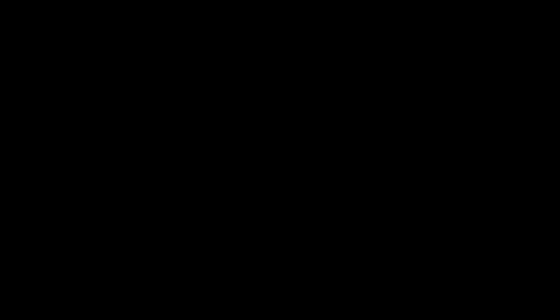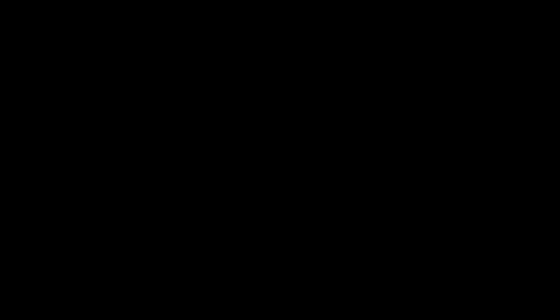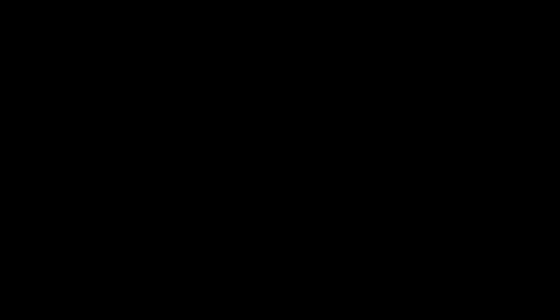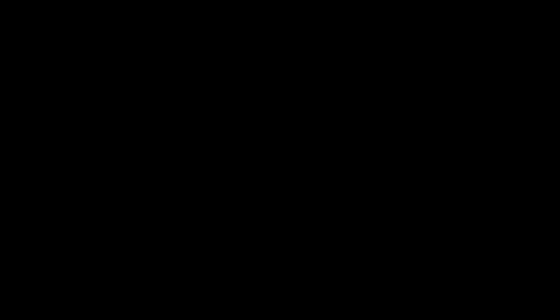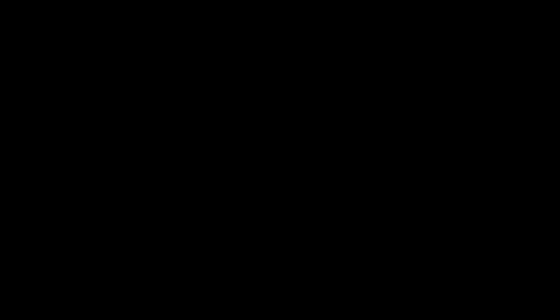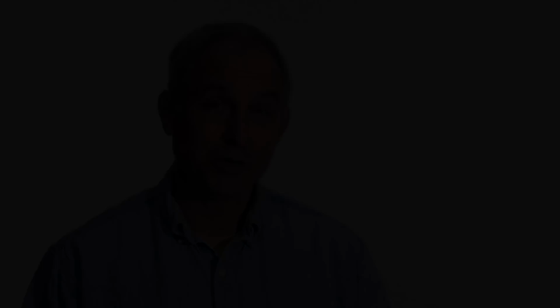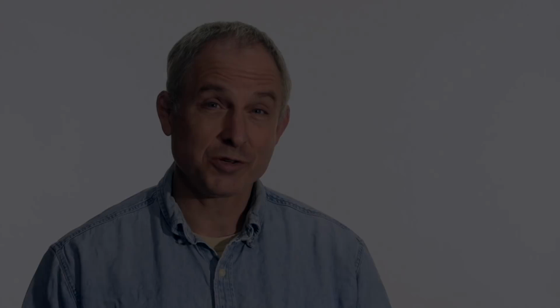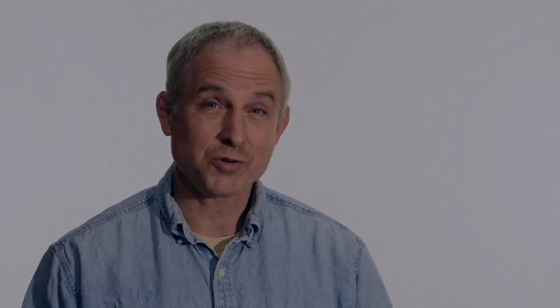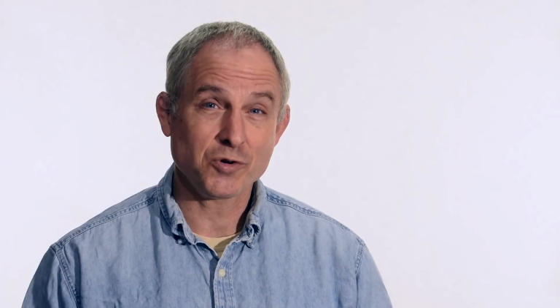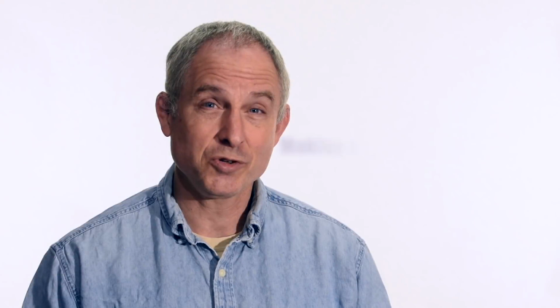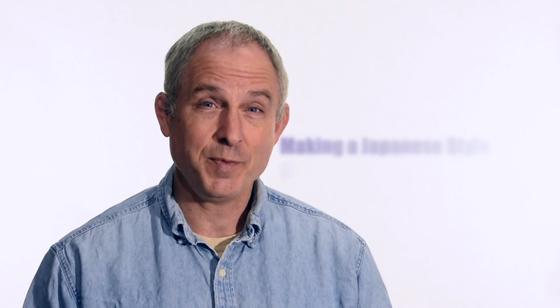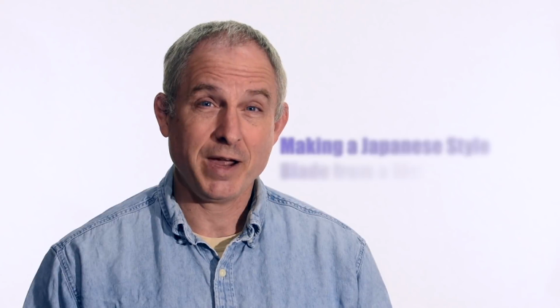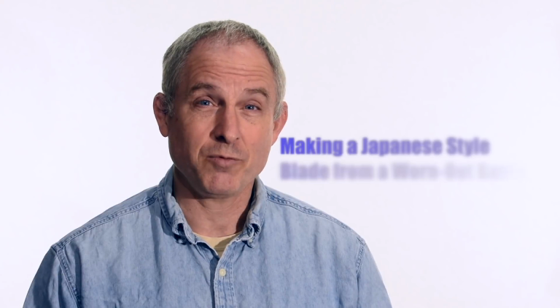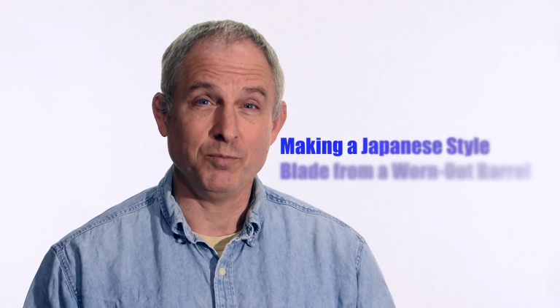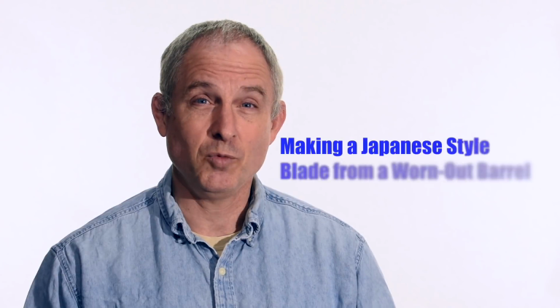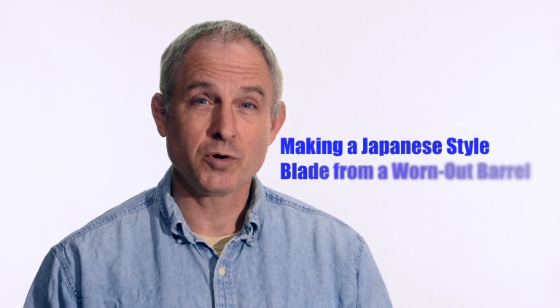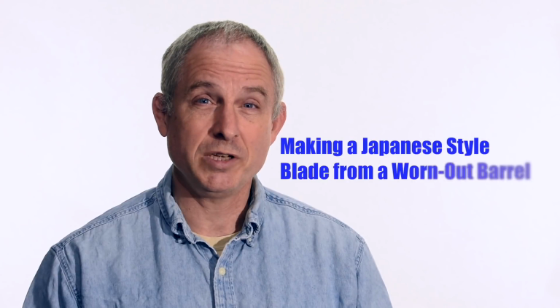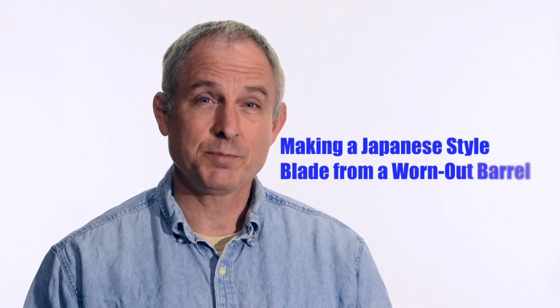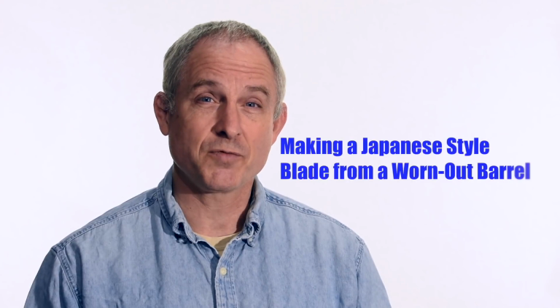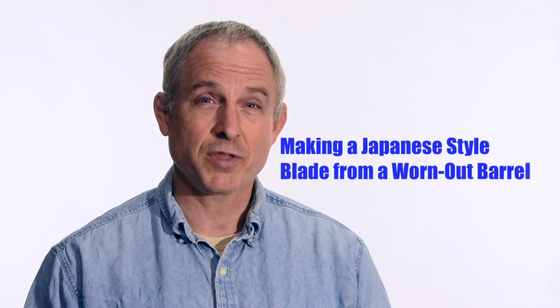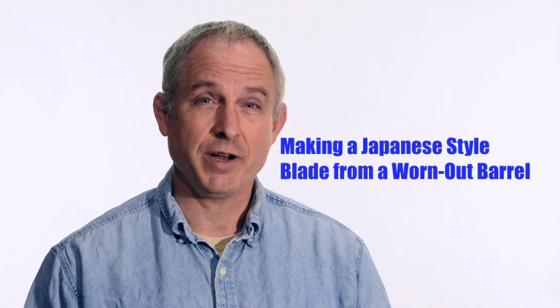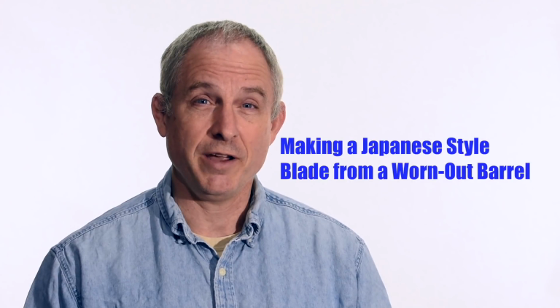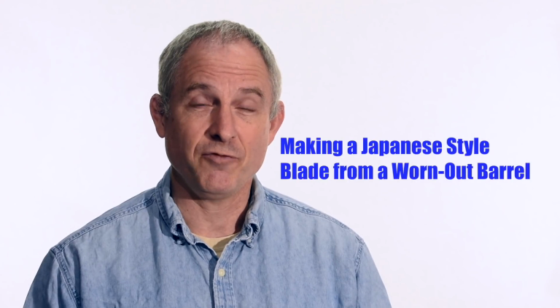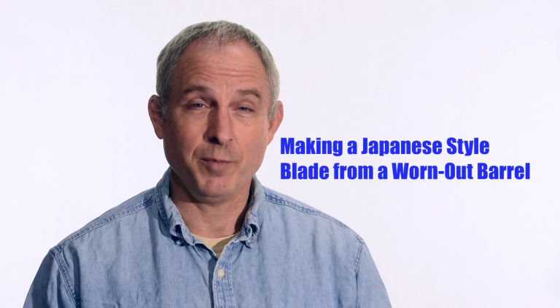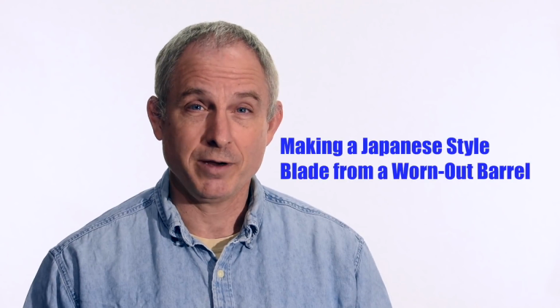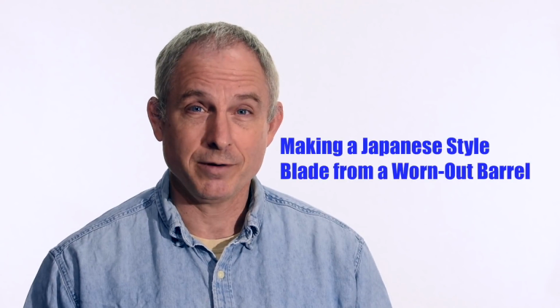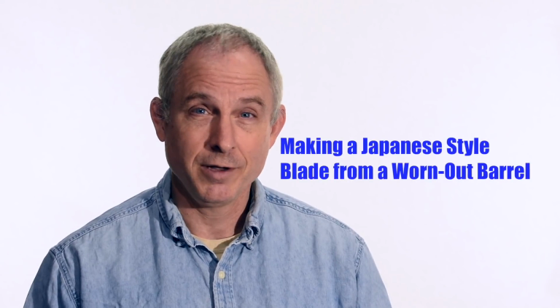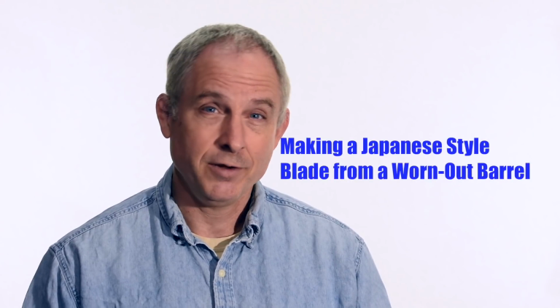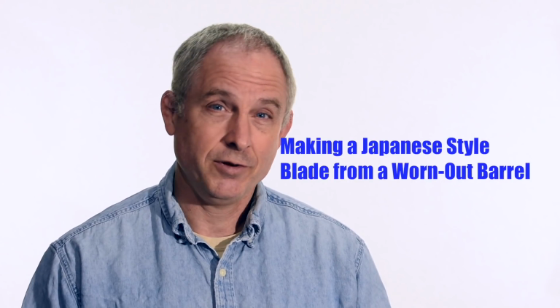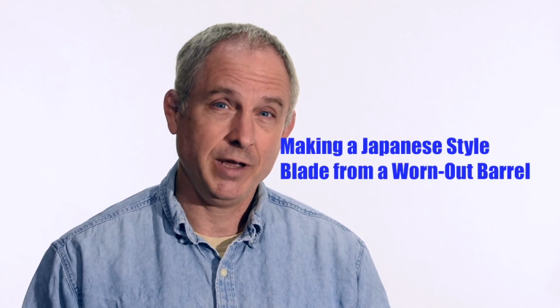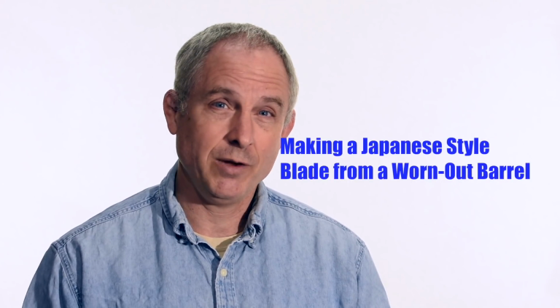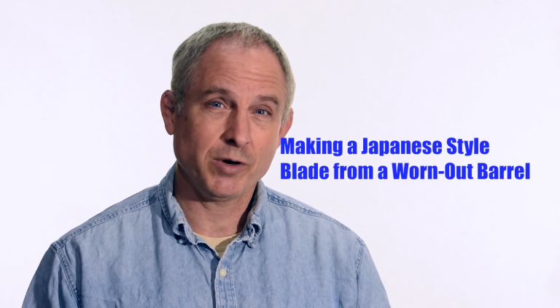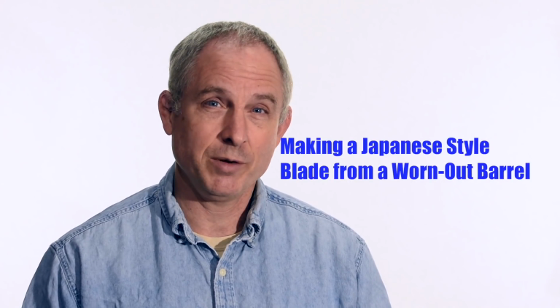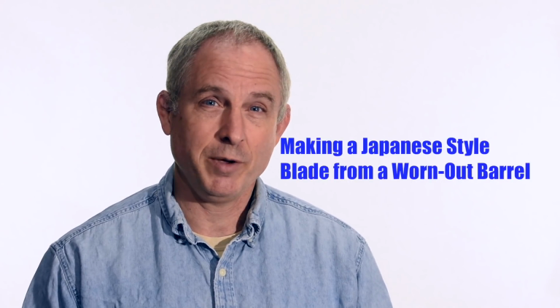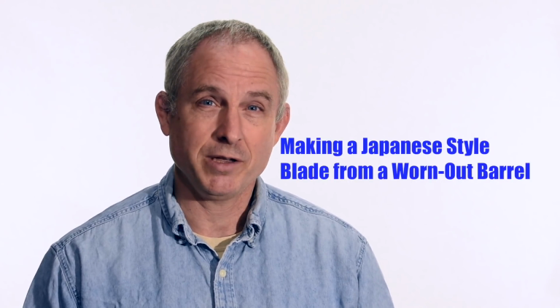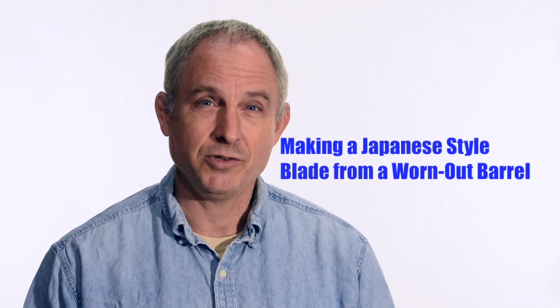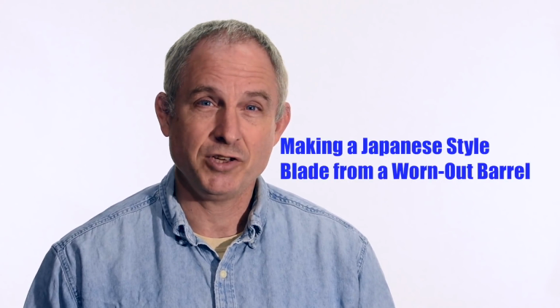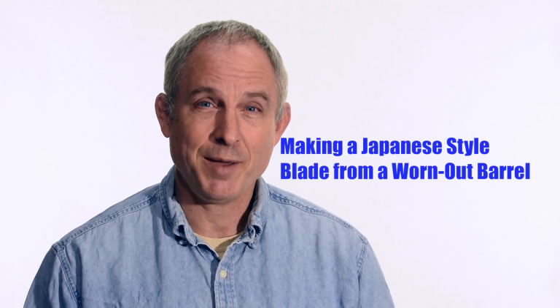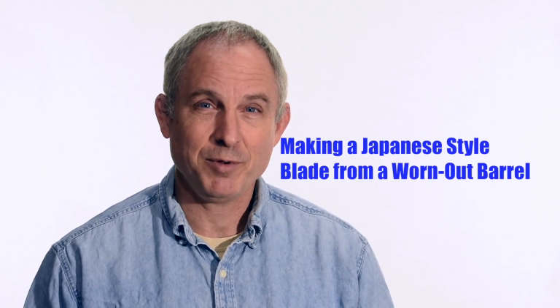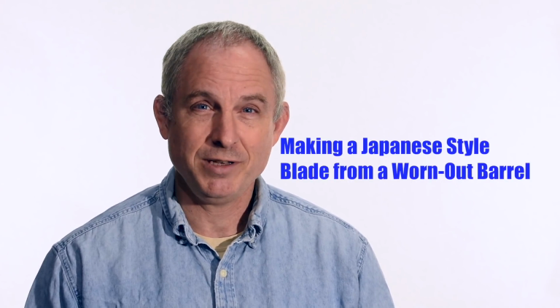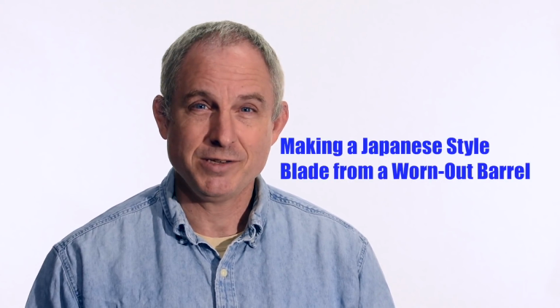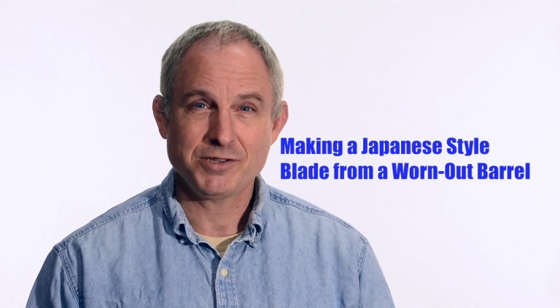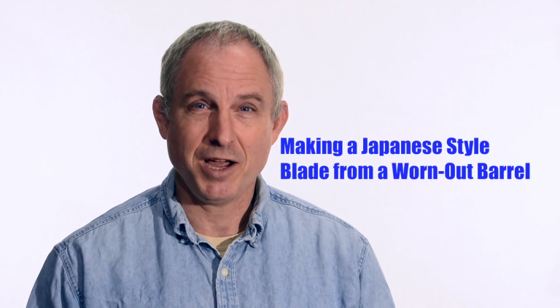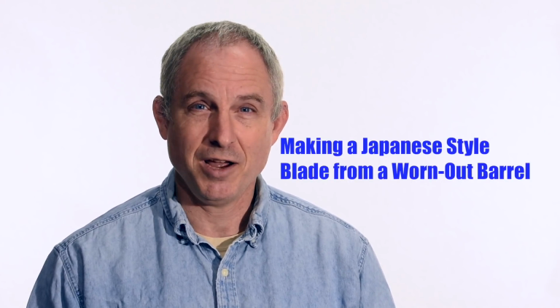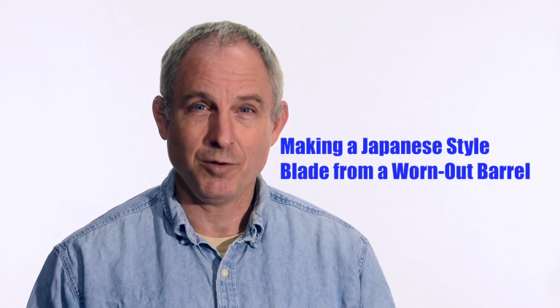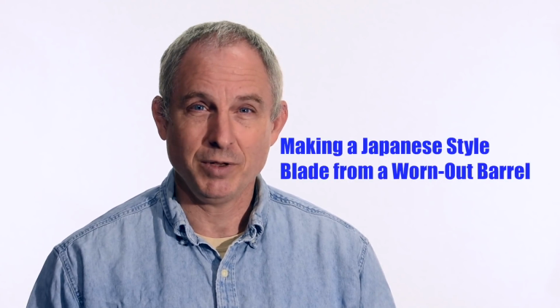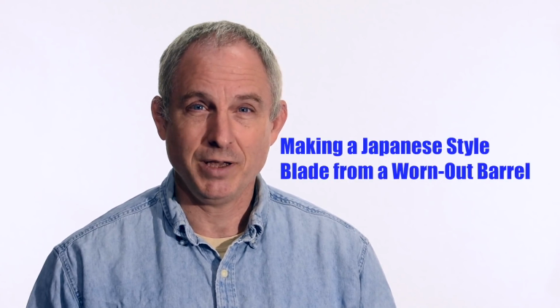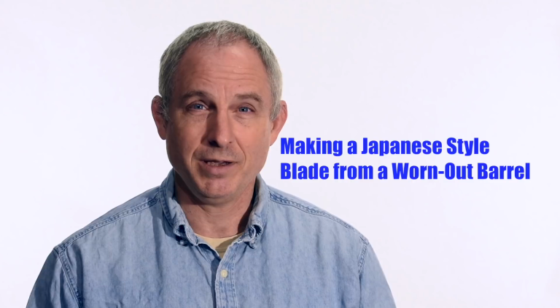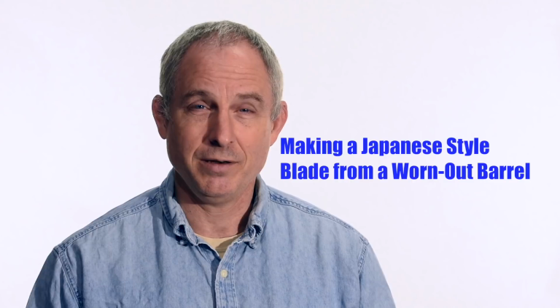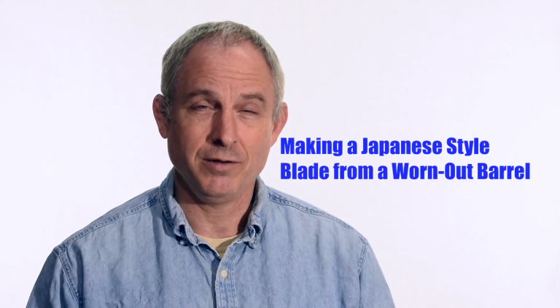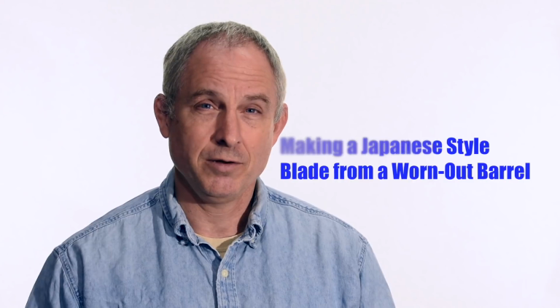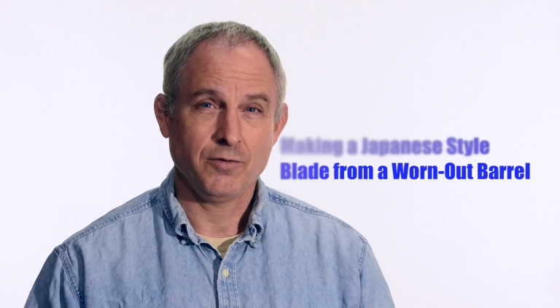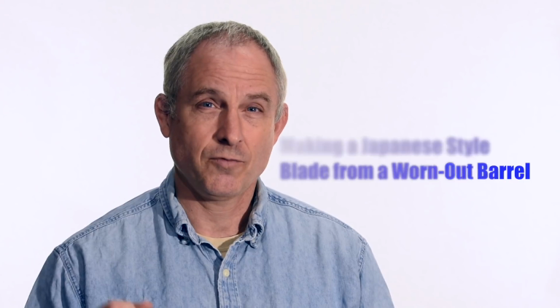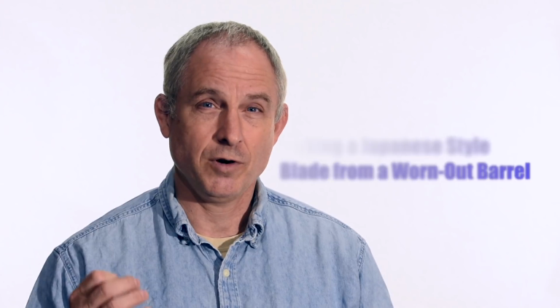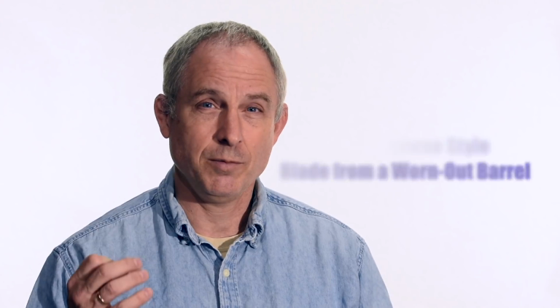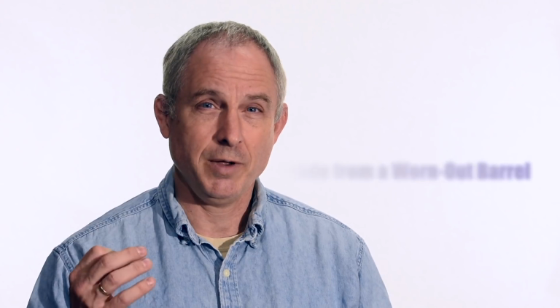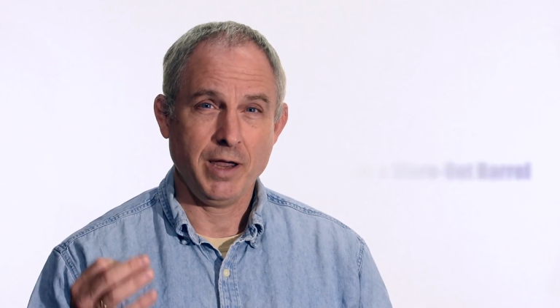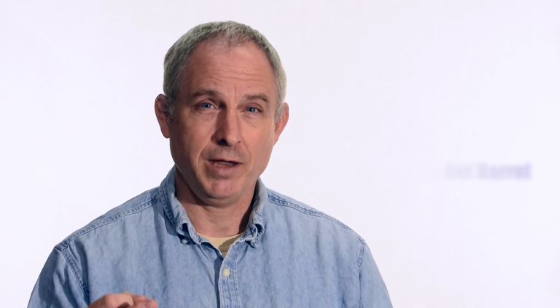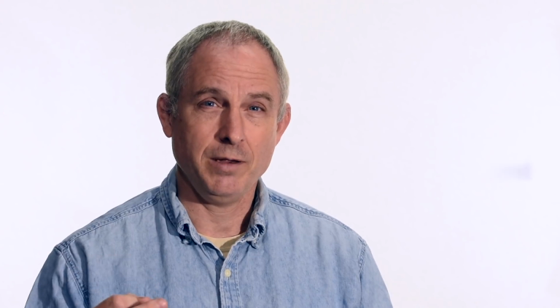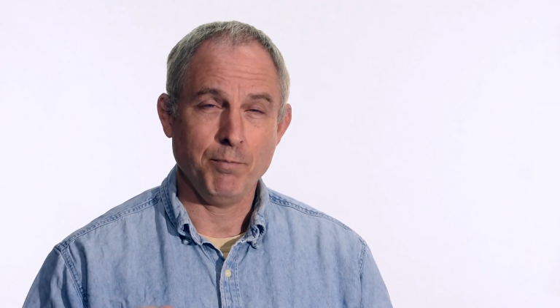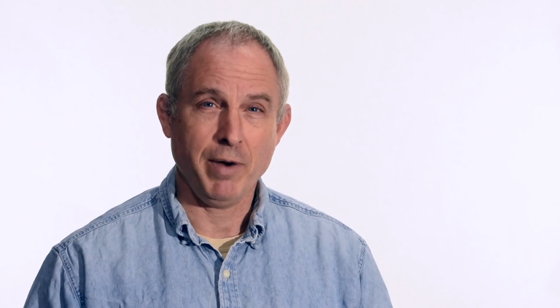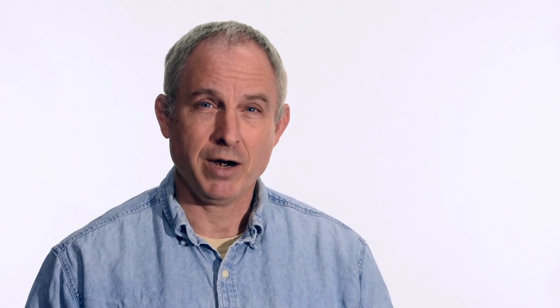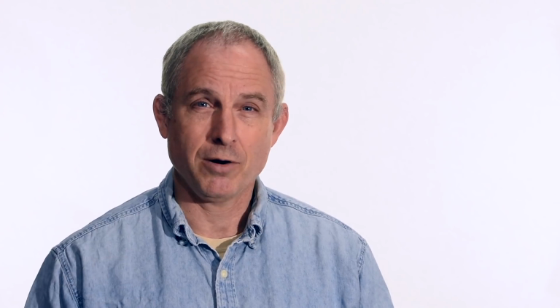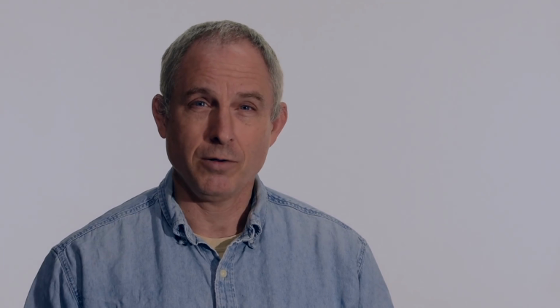Walter Sorrell's back with more tips for the knife maker. Today we're going to make a Japanese-style blade from a barrel.